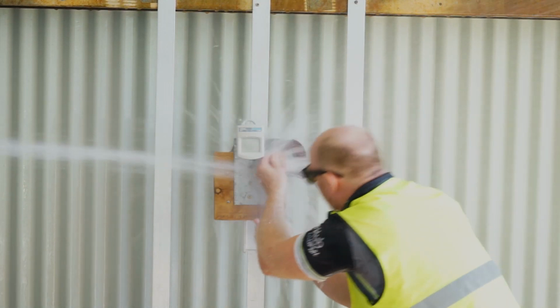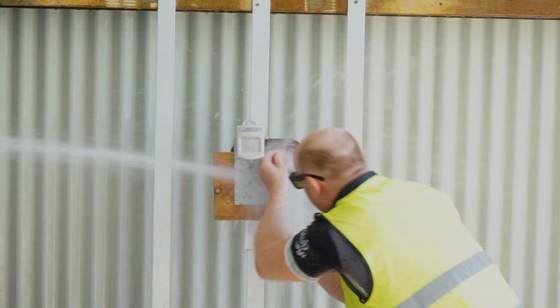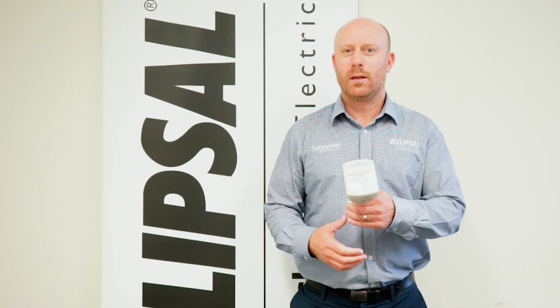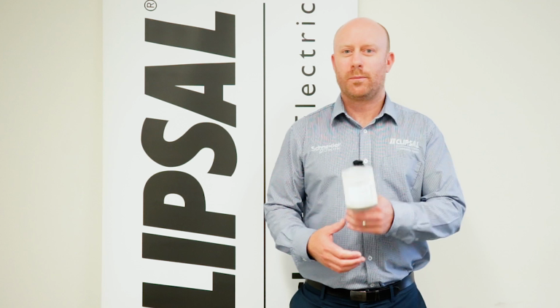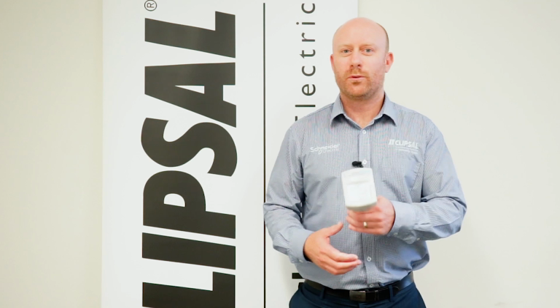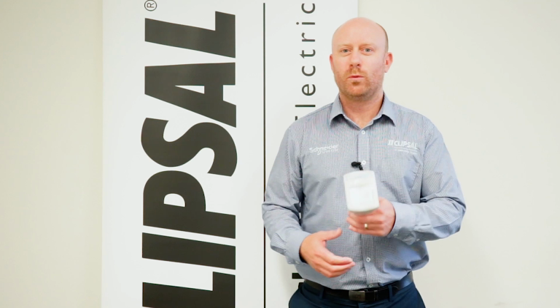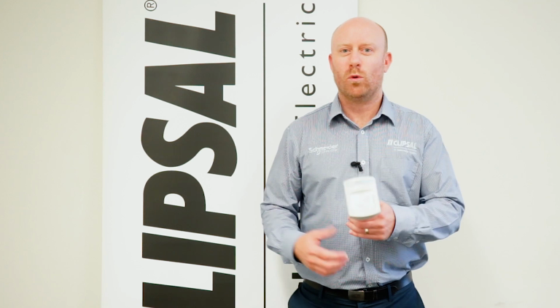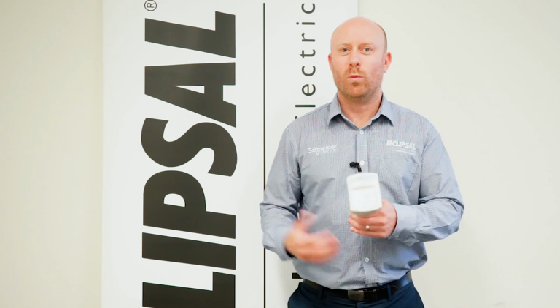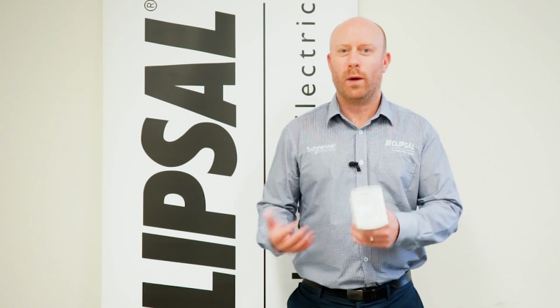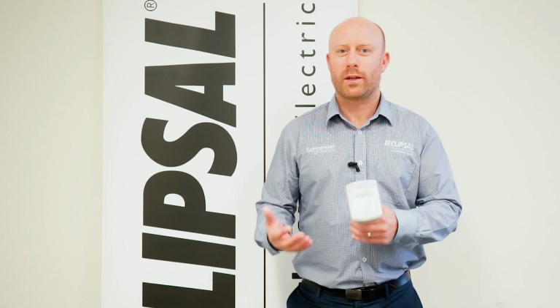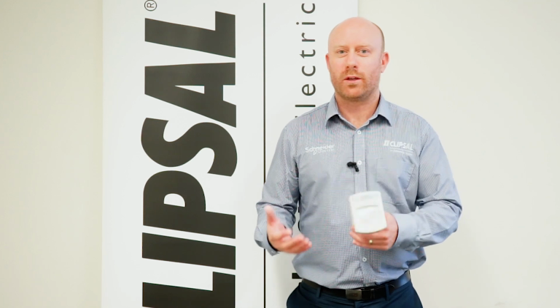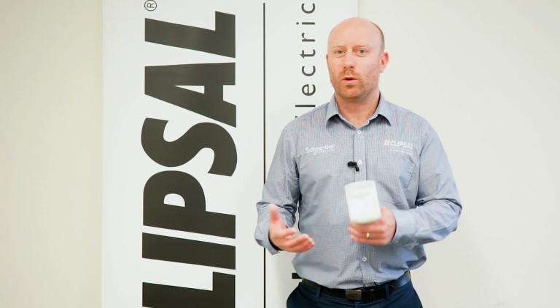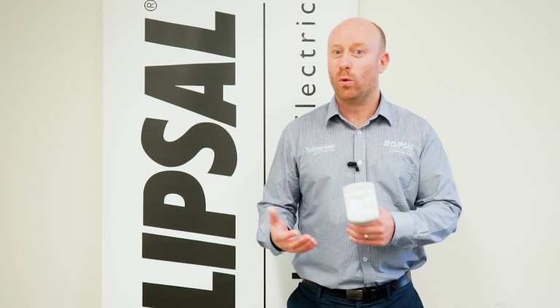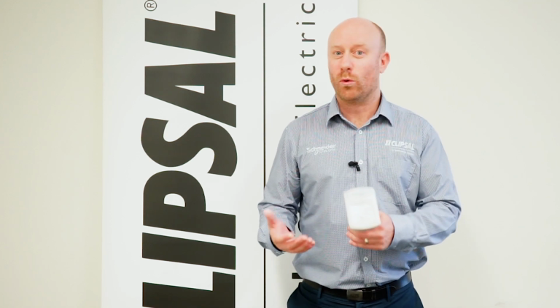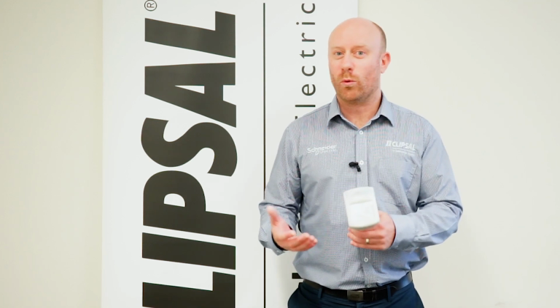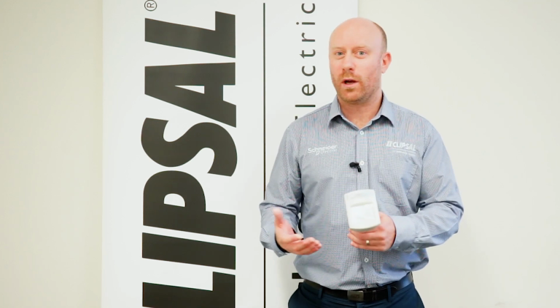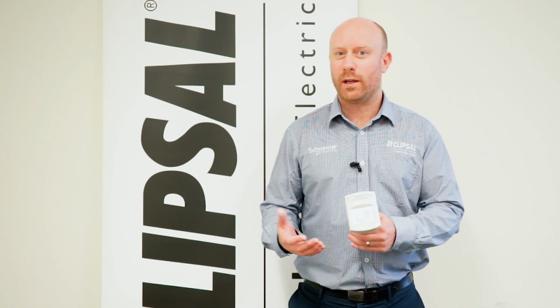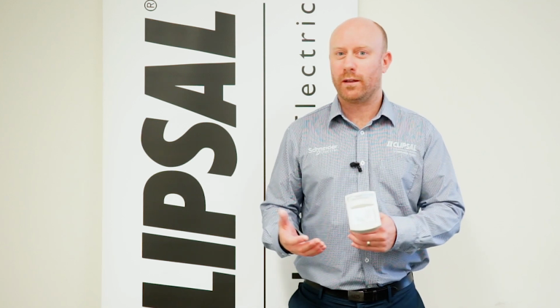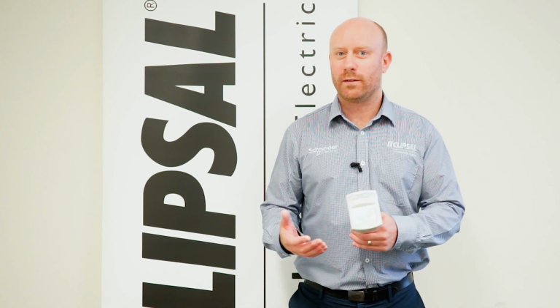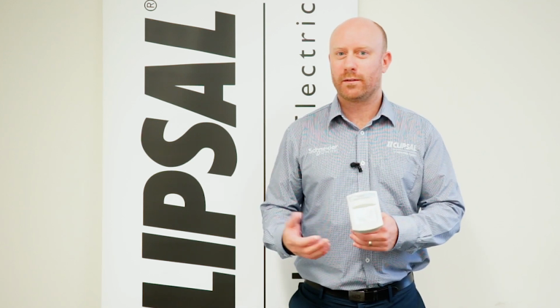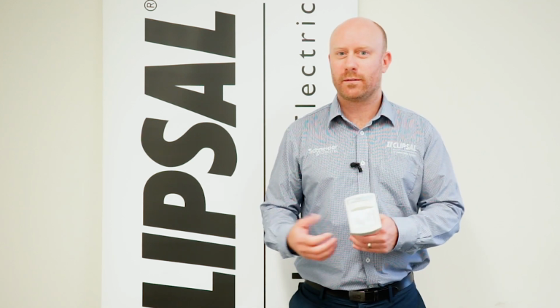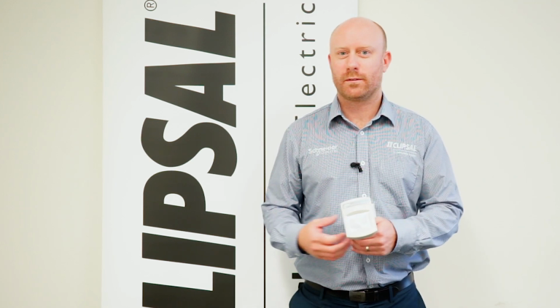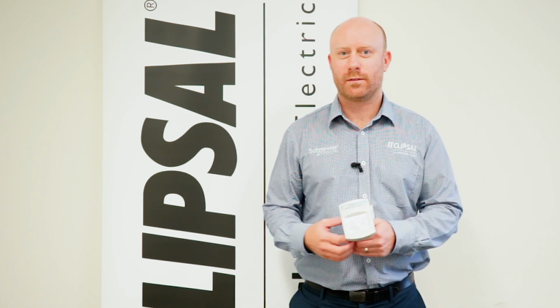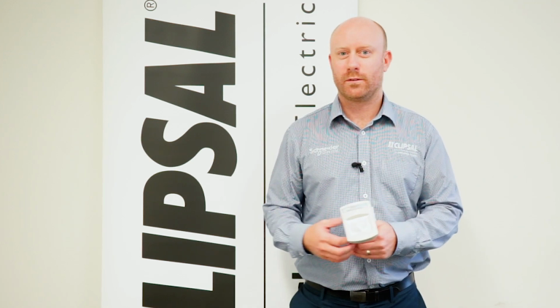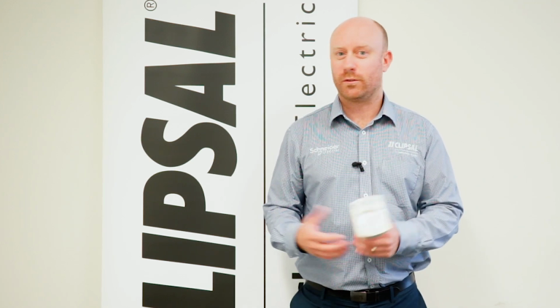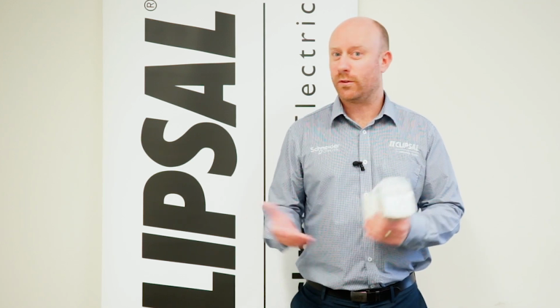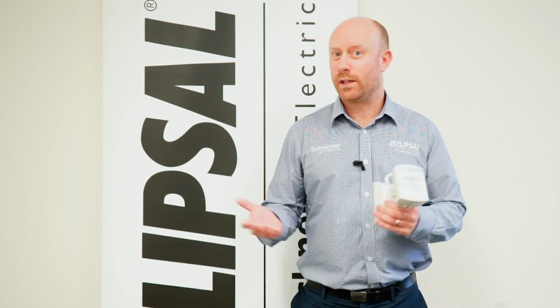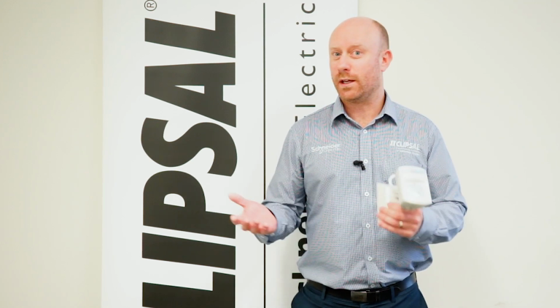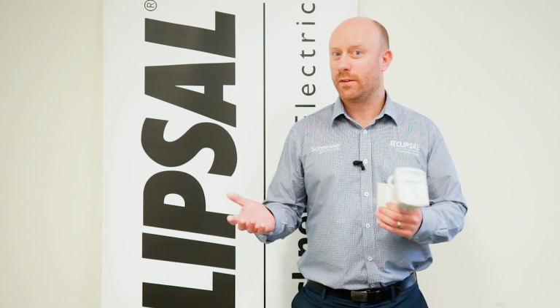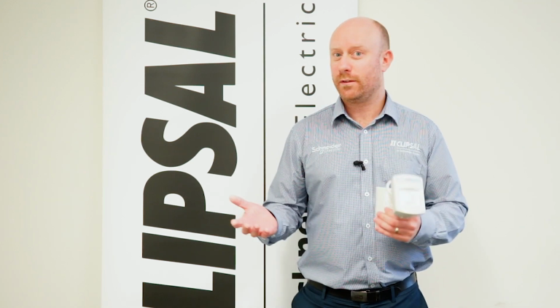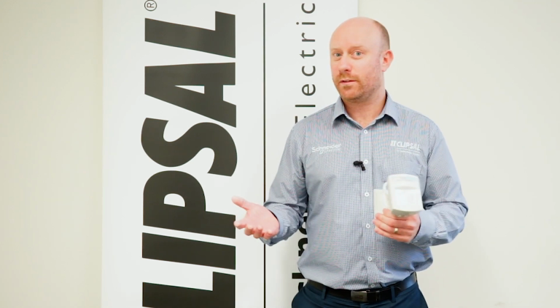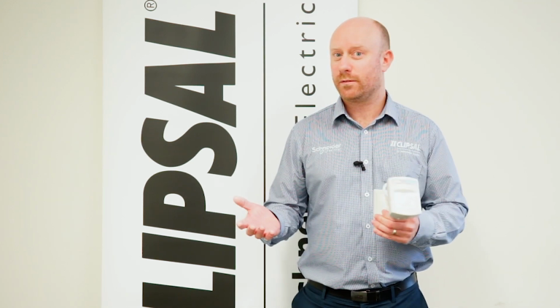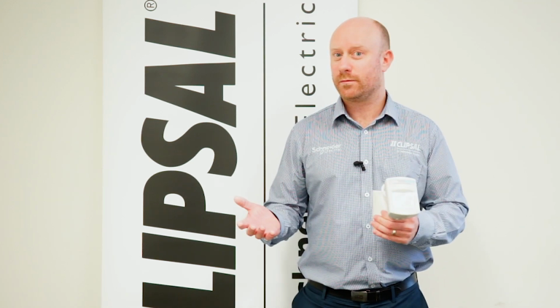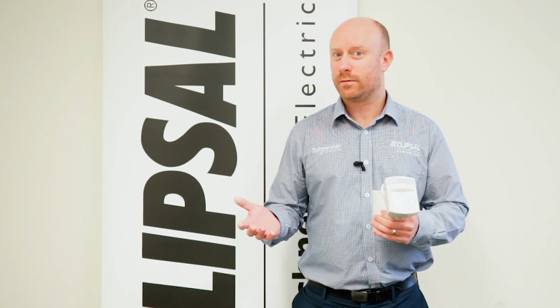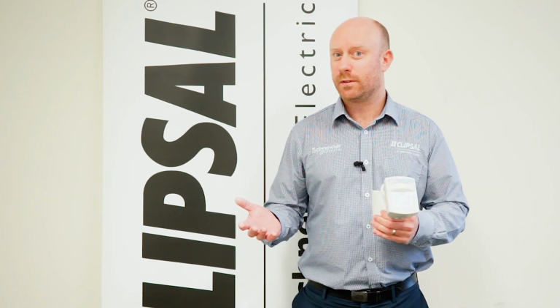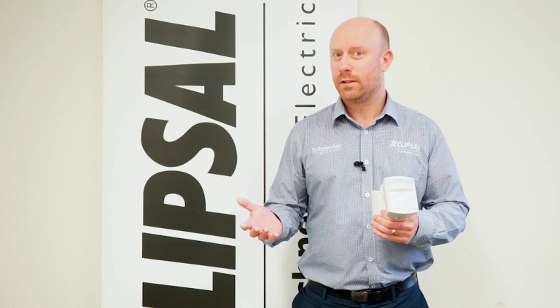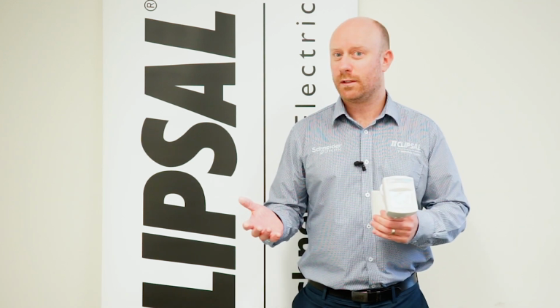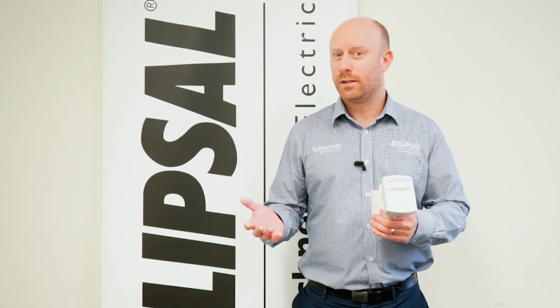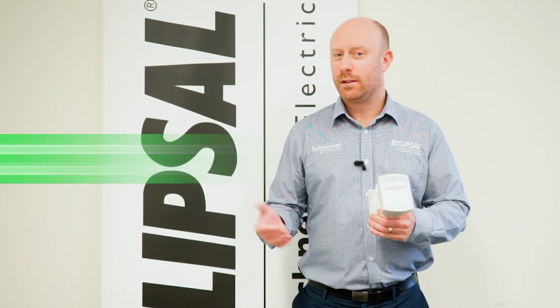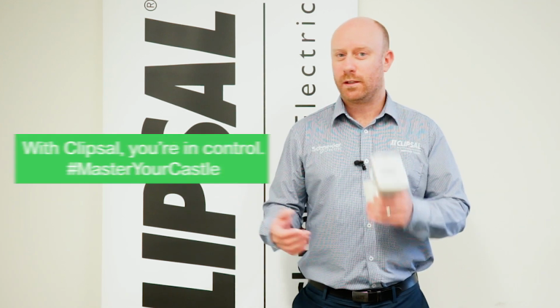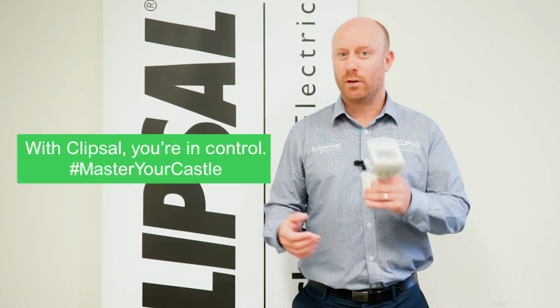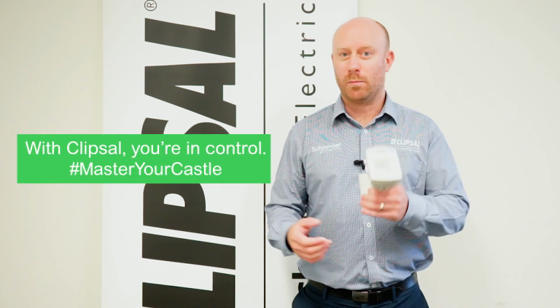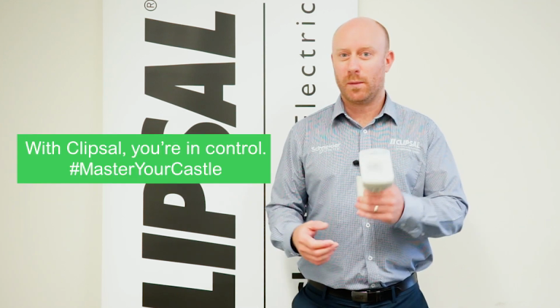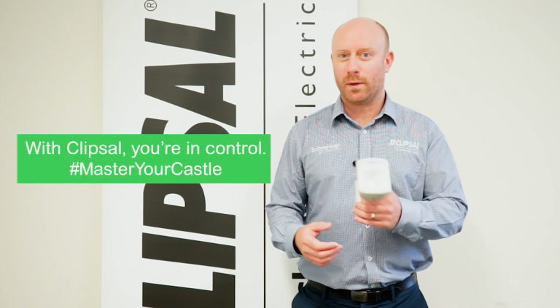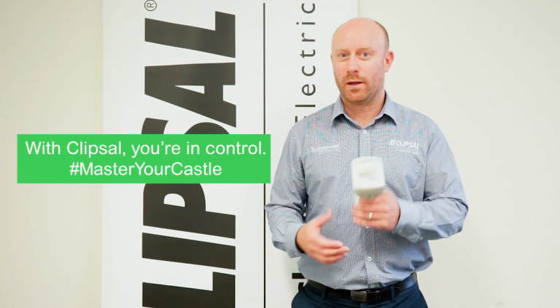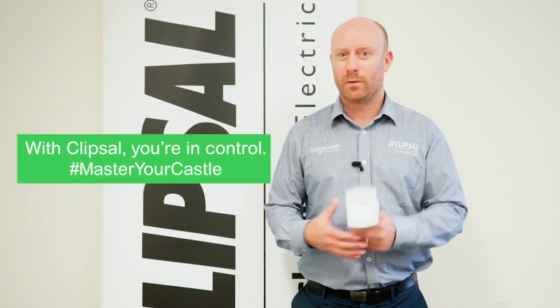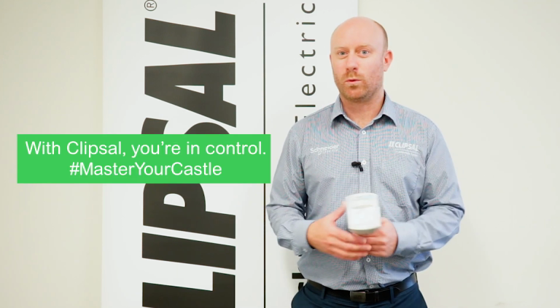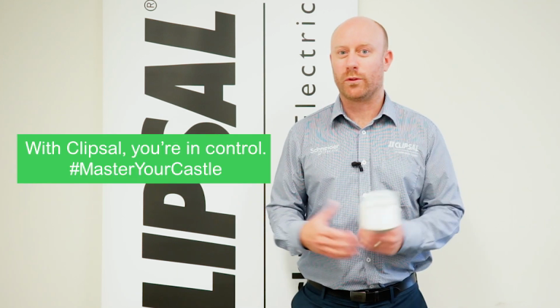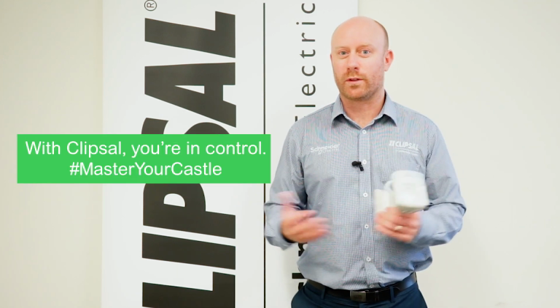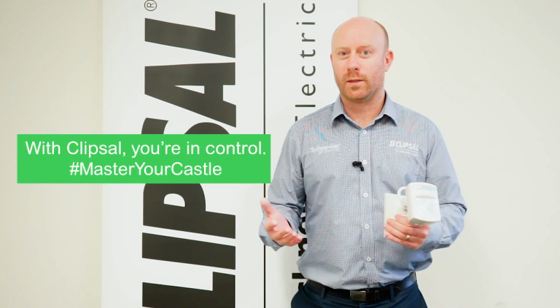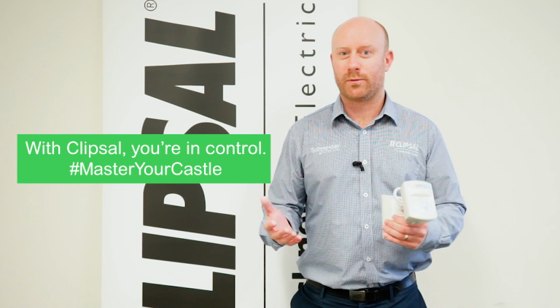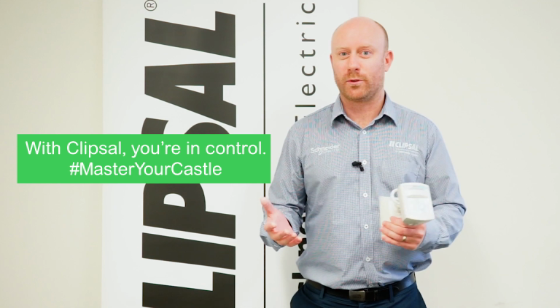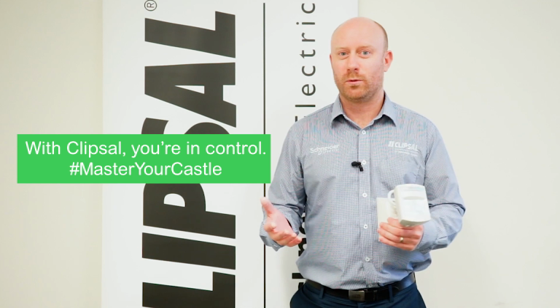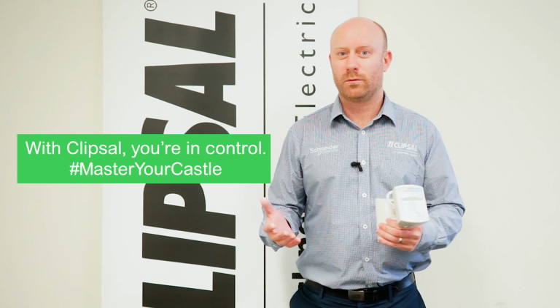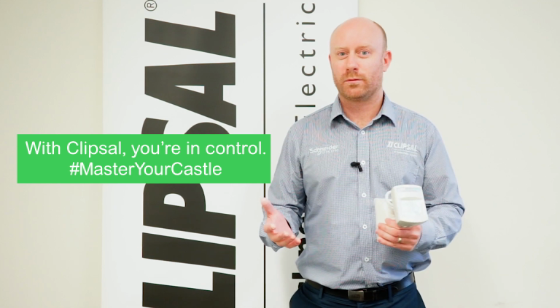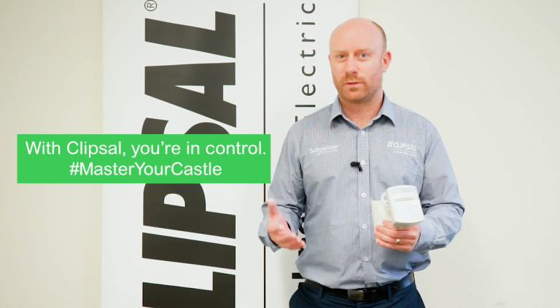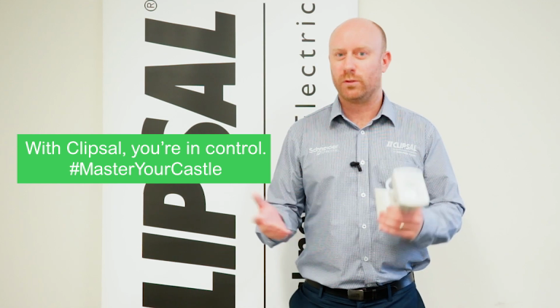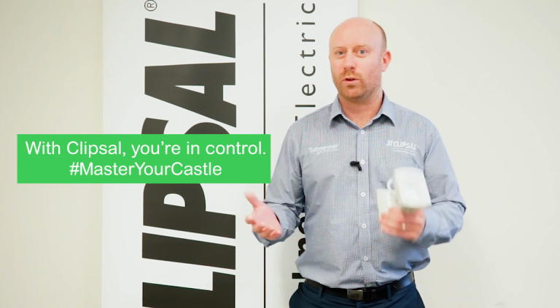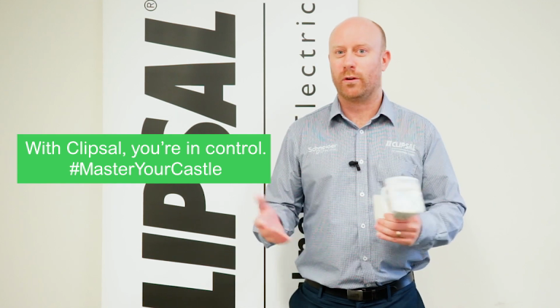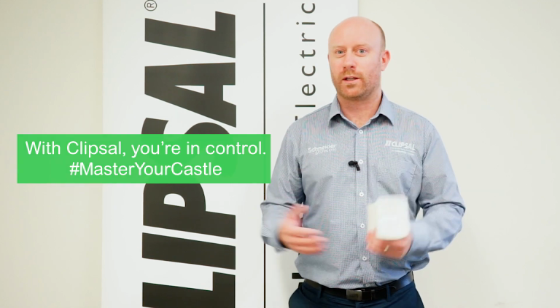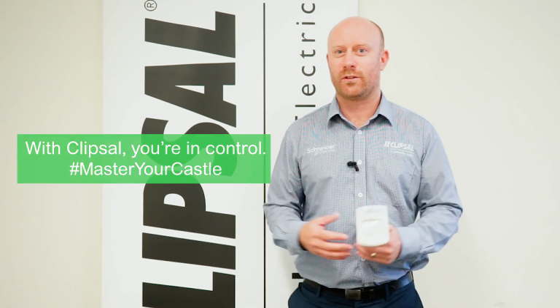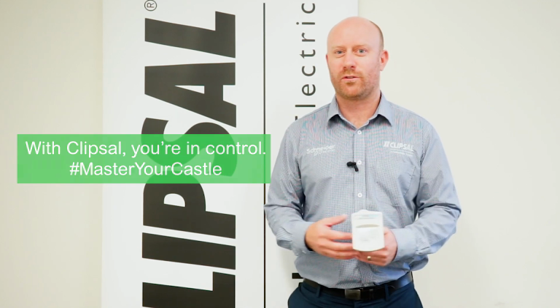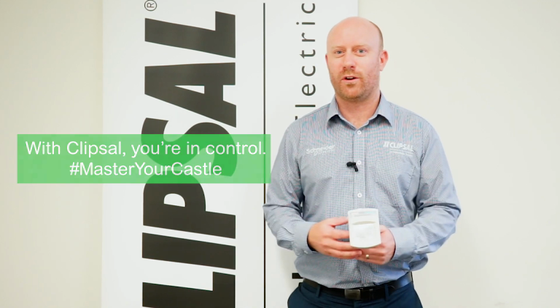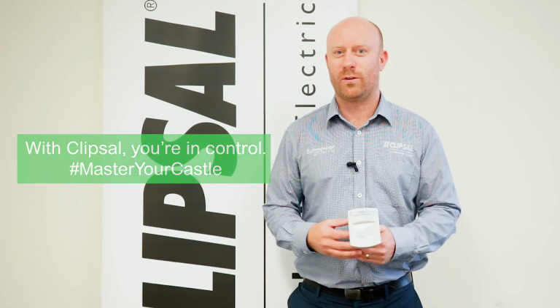Clipsal will back you all the way. Do the others? Now remember, with Clipsal, you're in control.